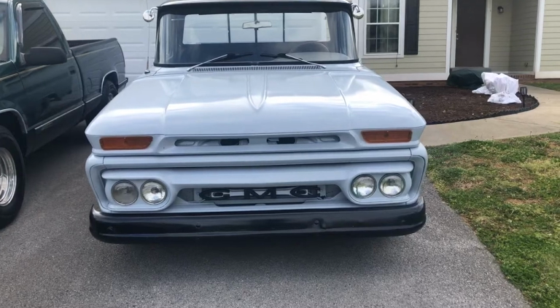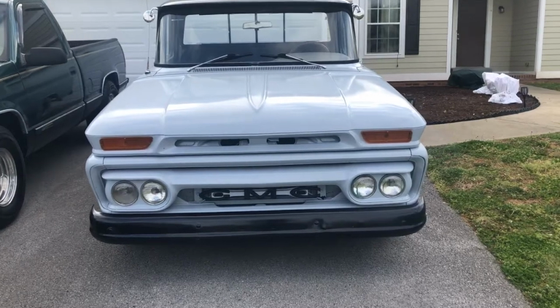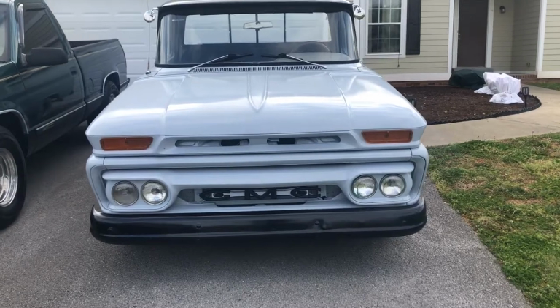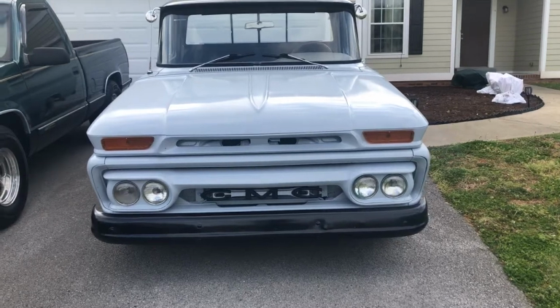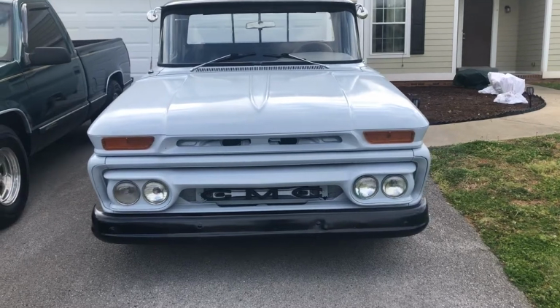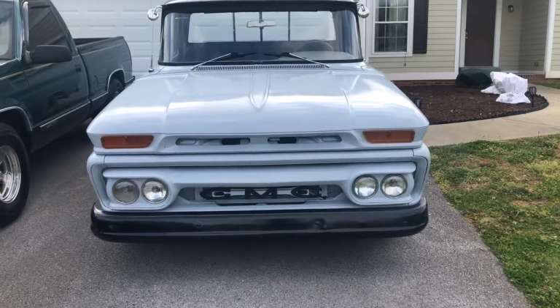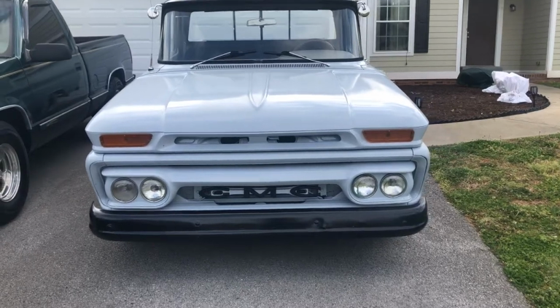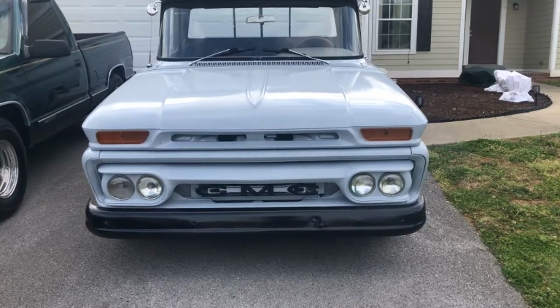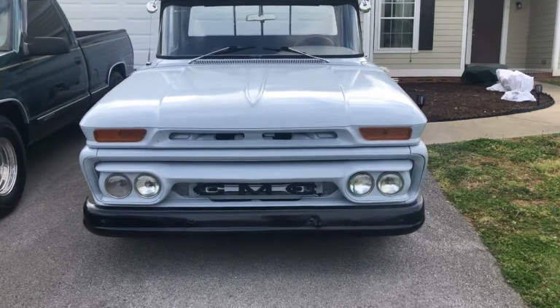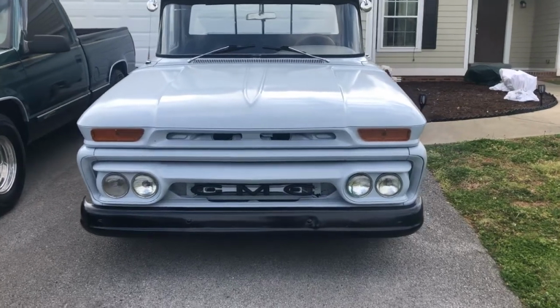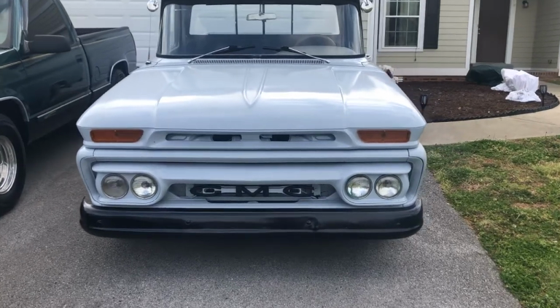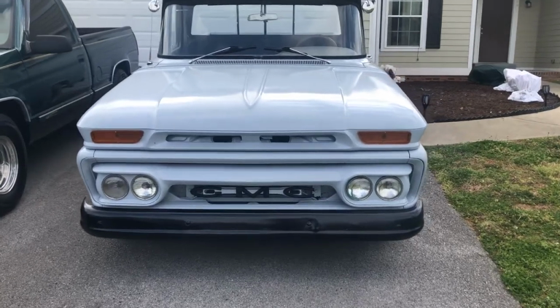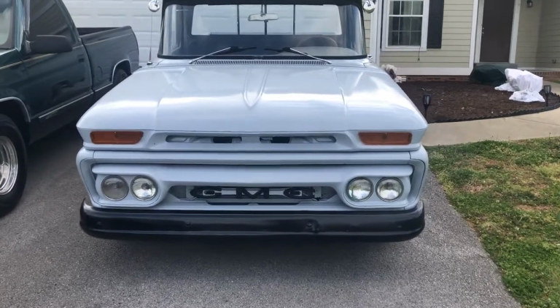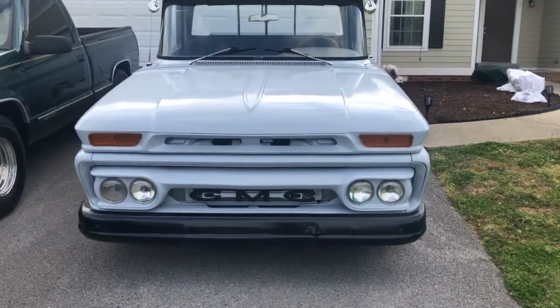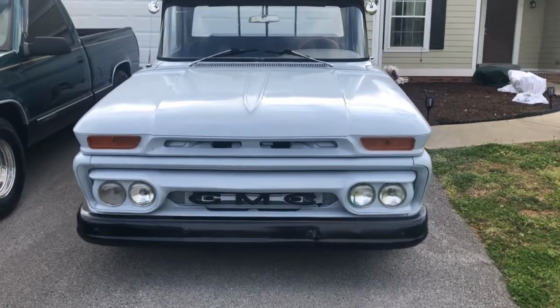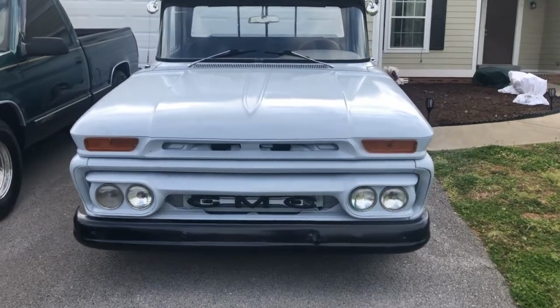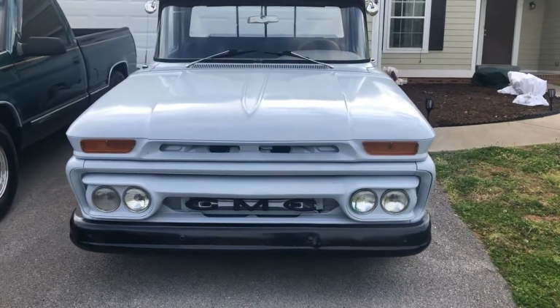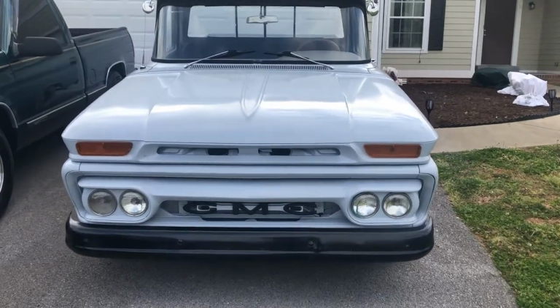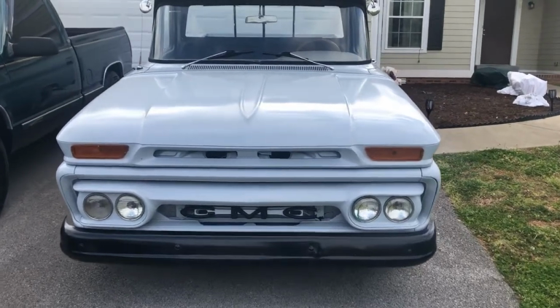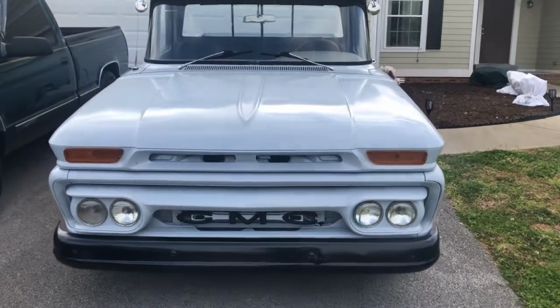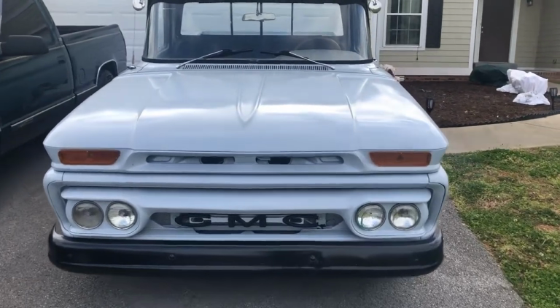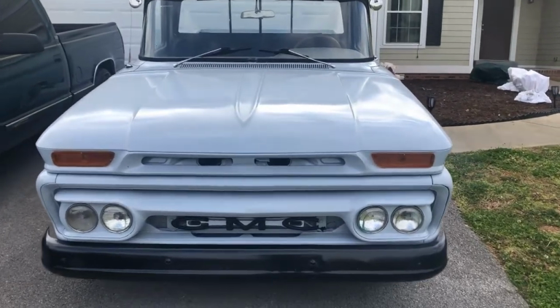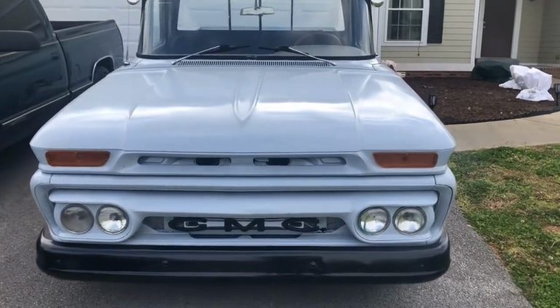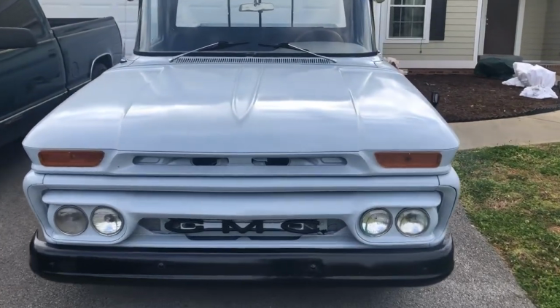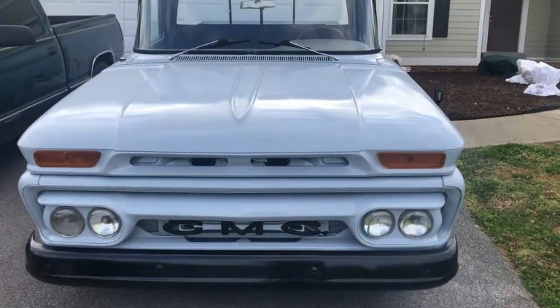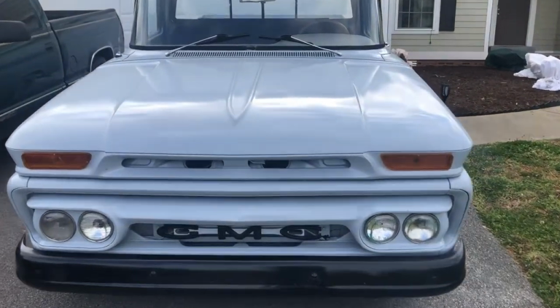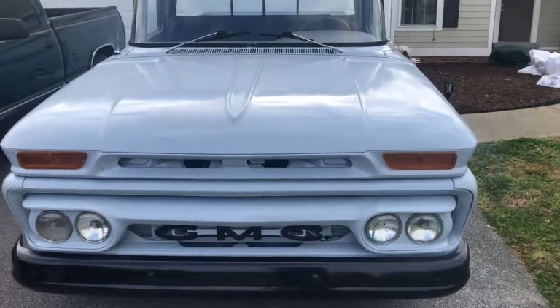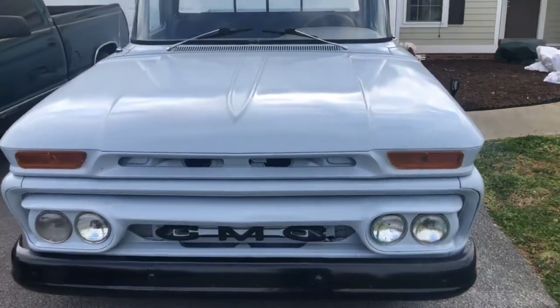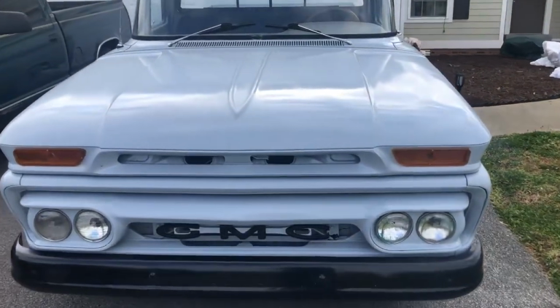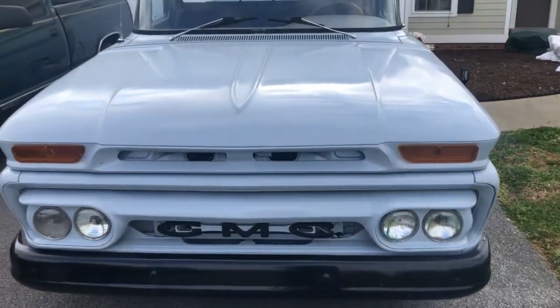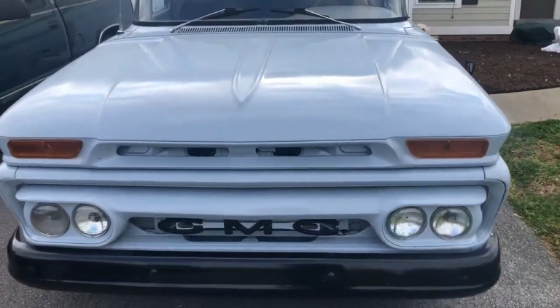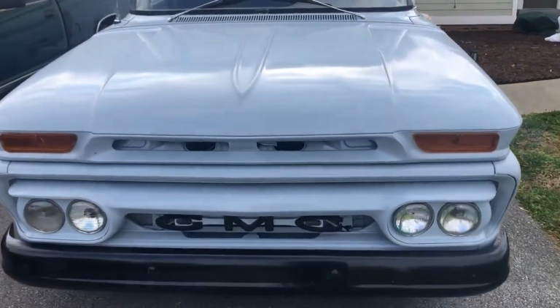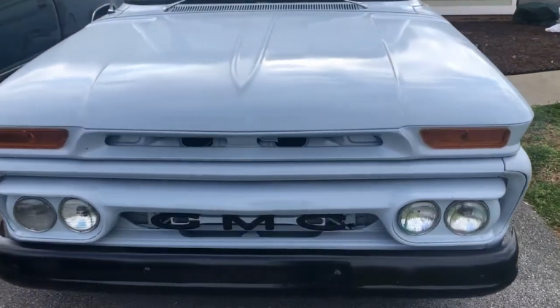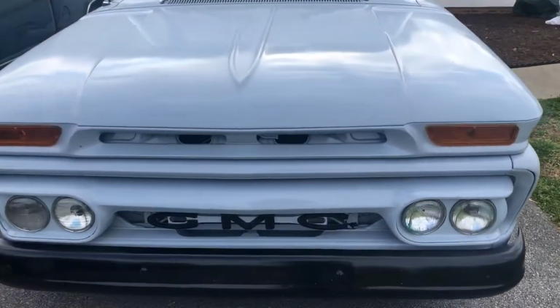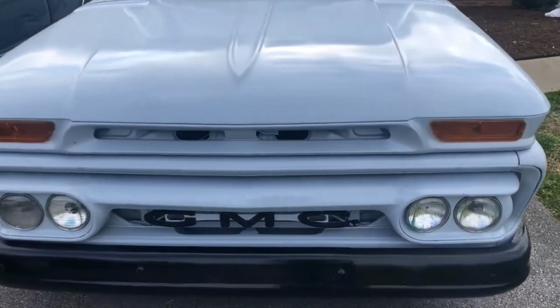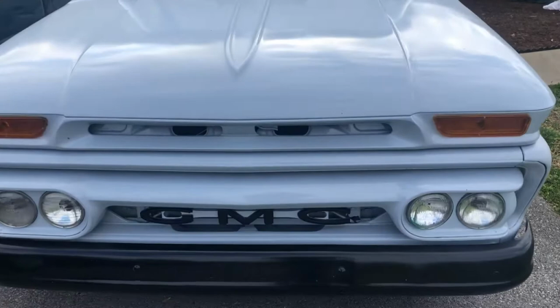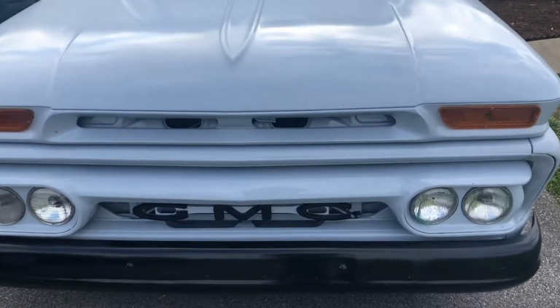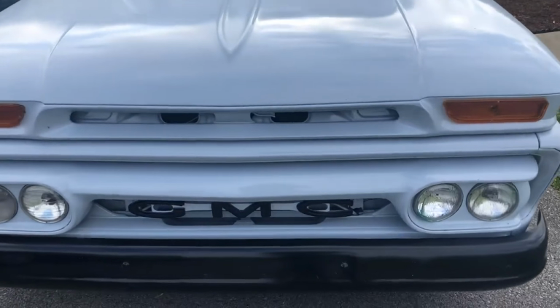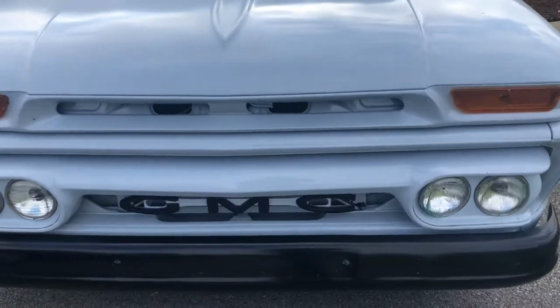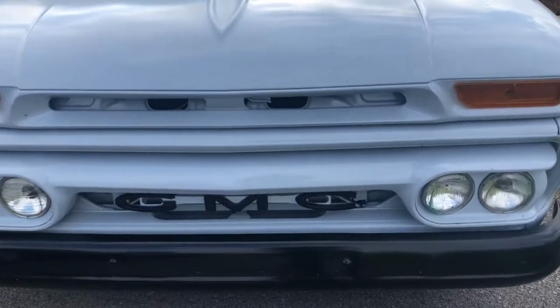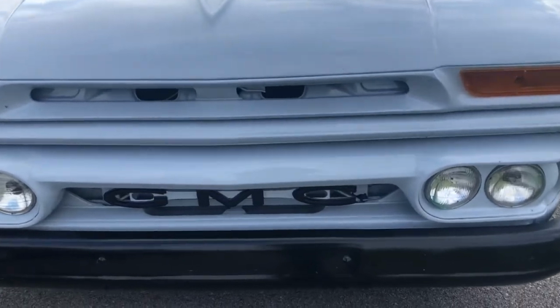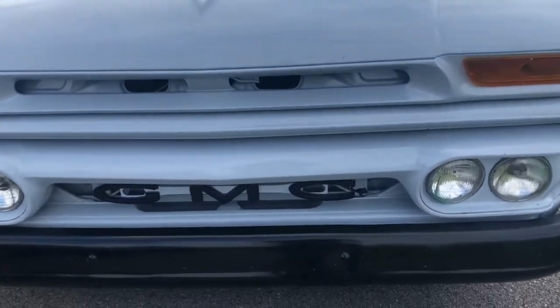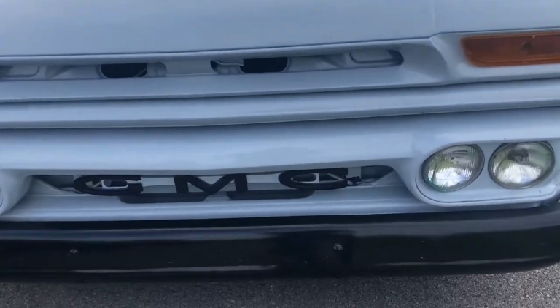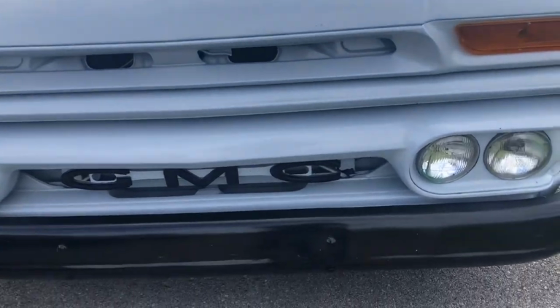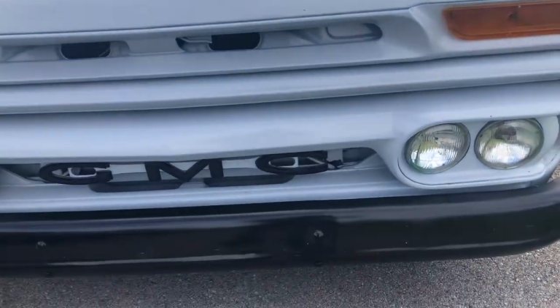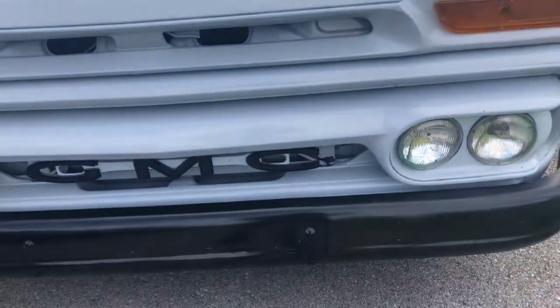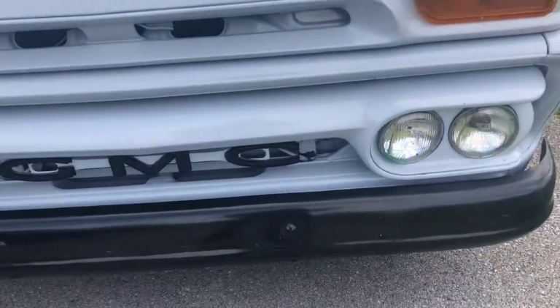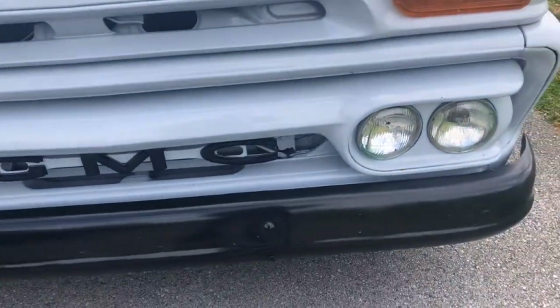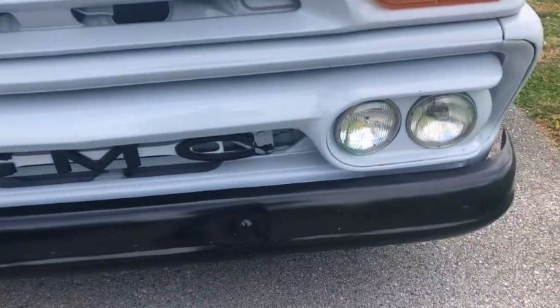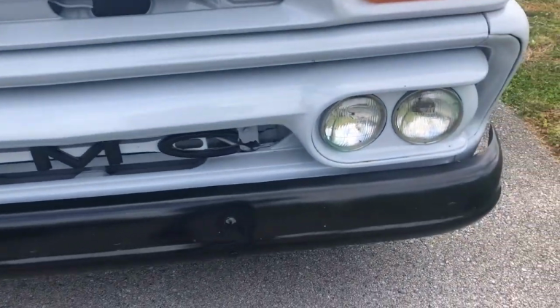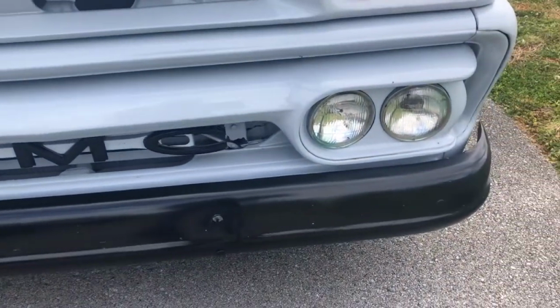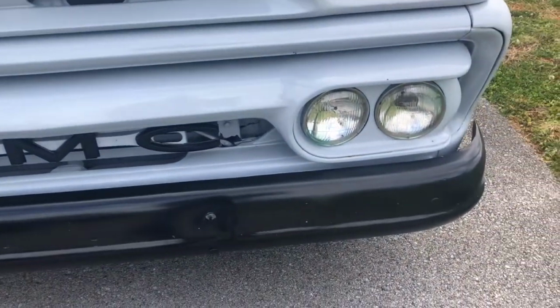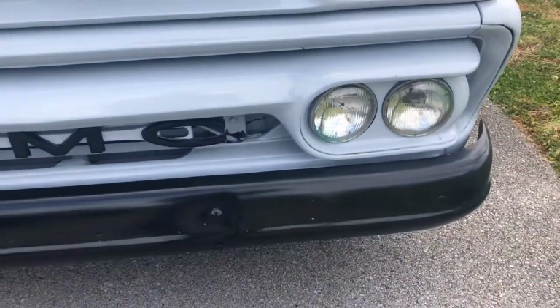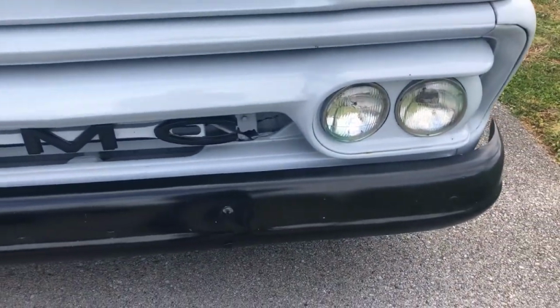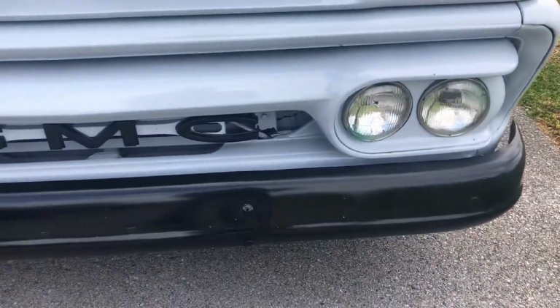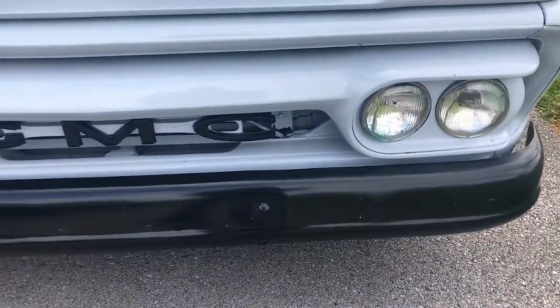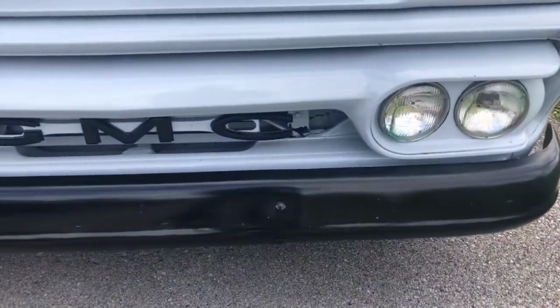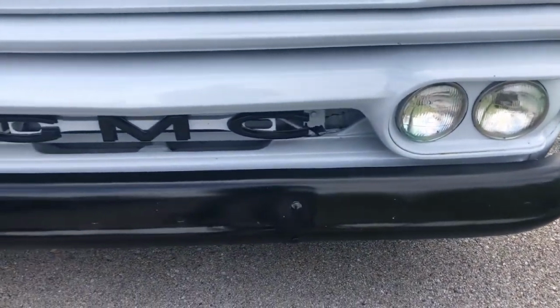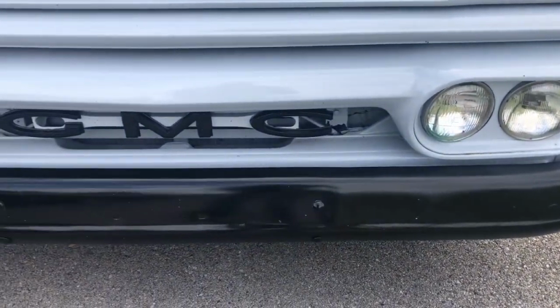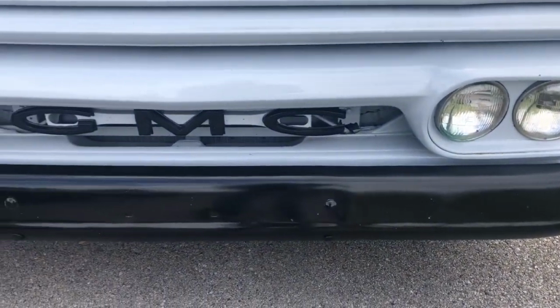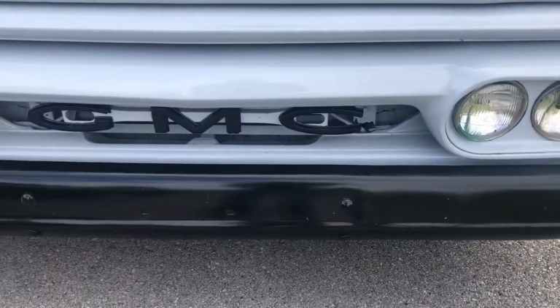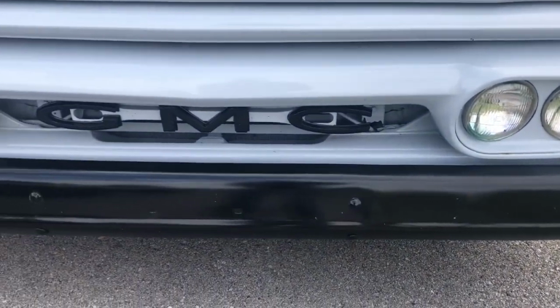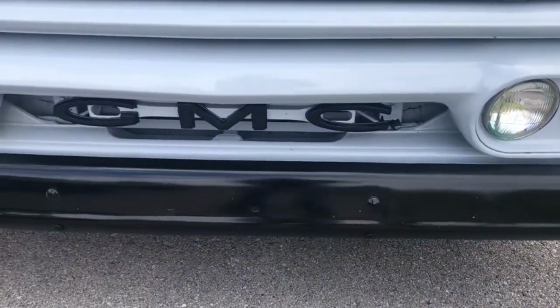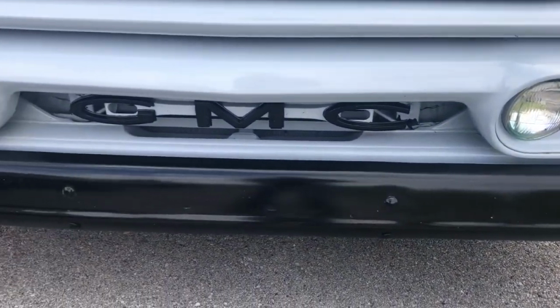All right, here she is — Allegory, '62 GMC.